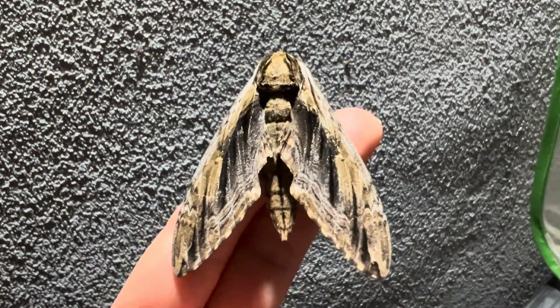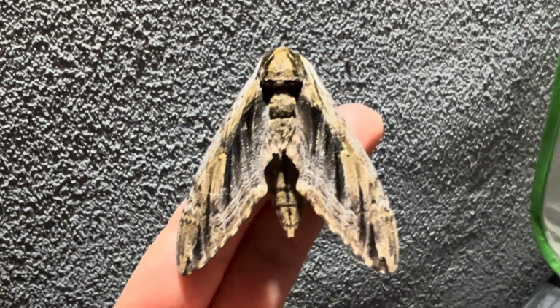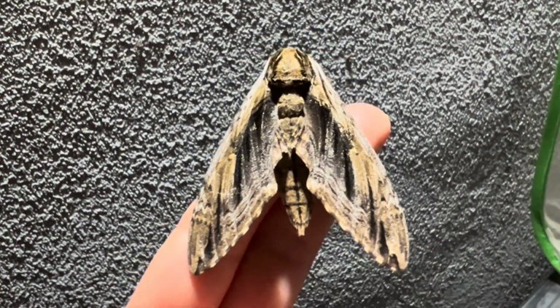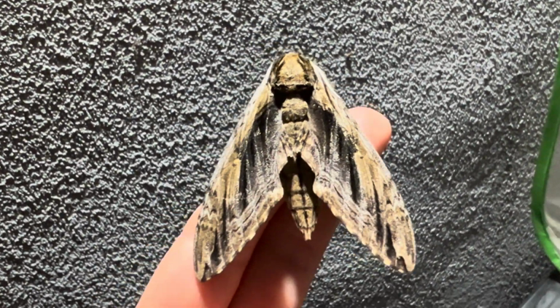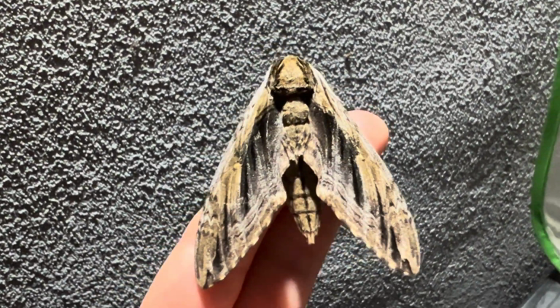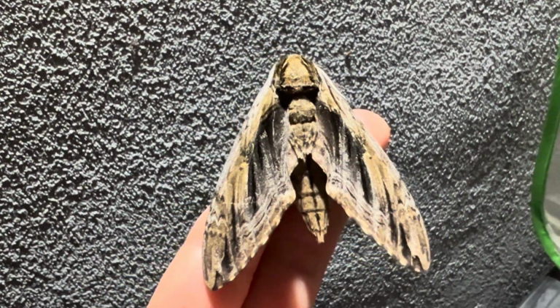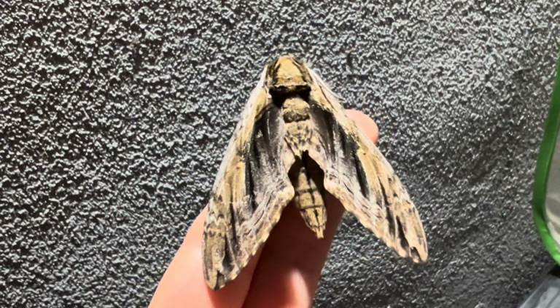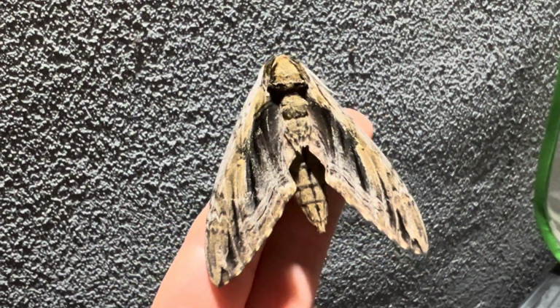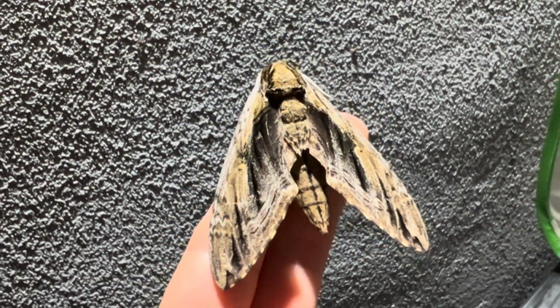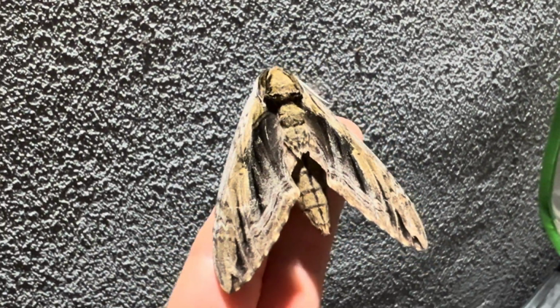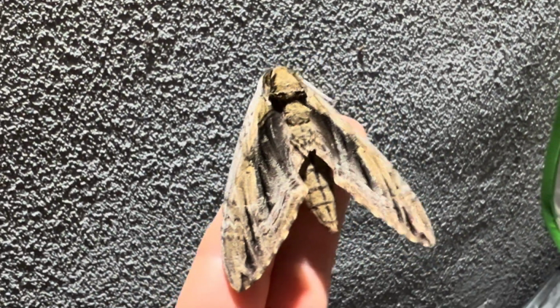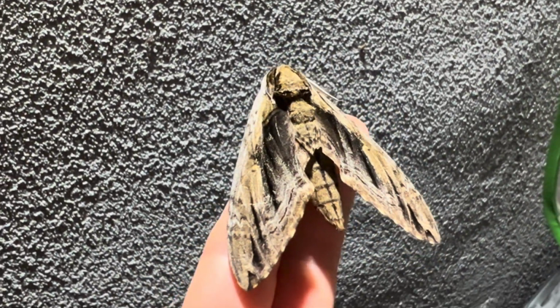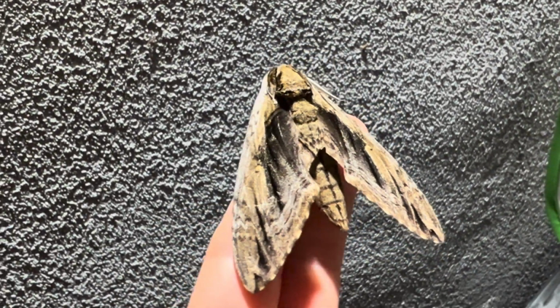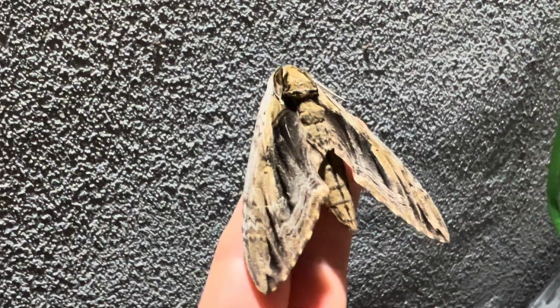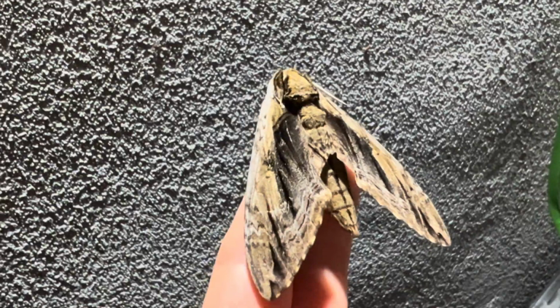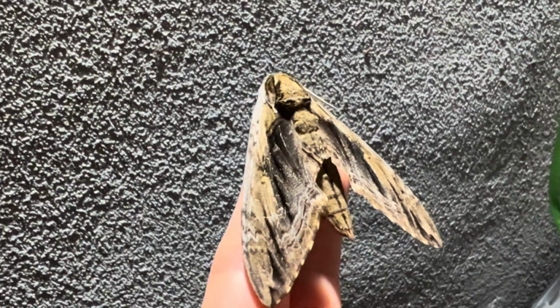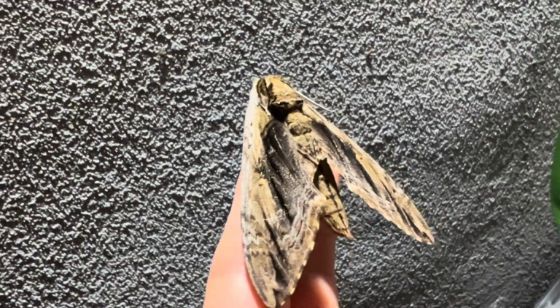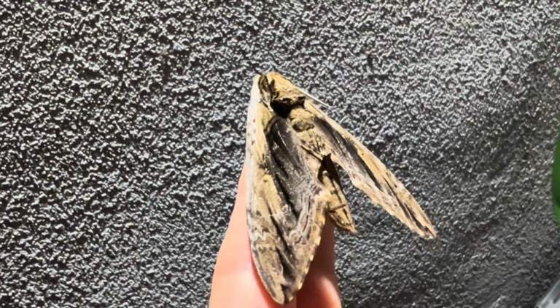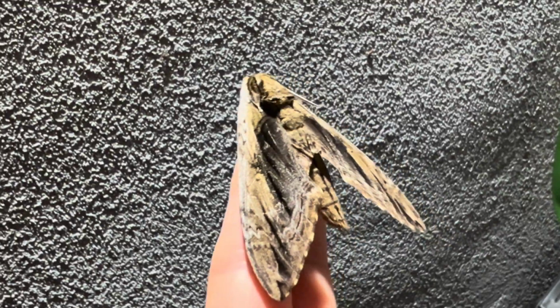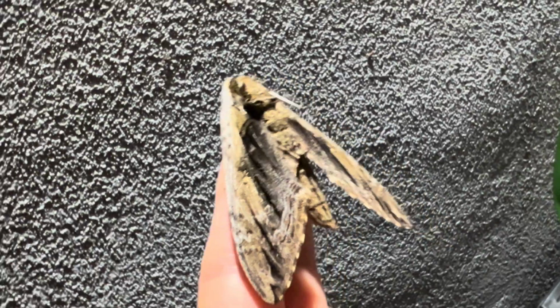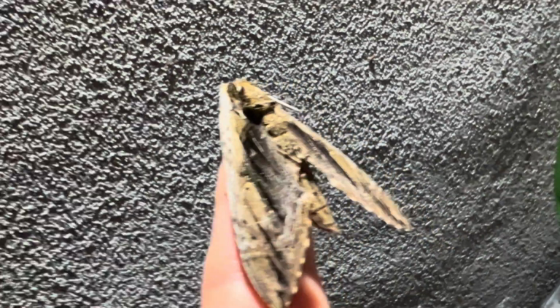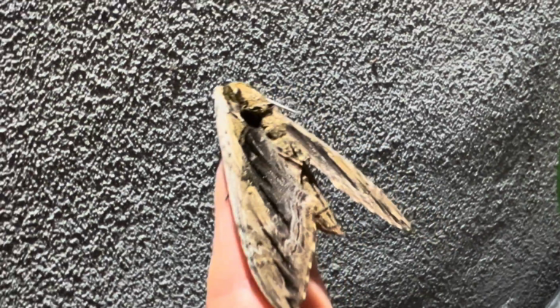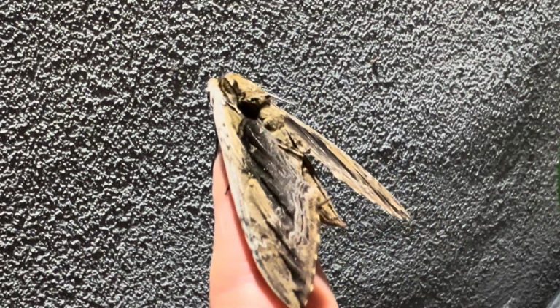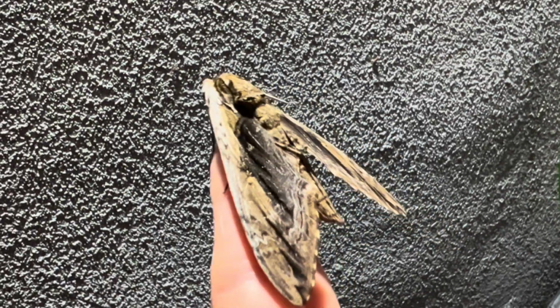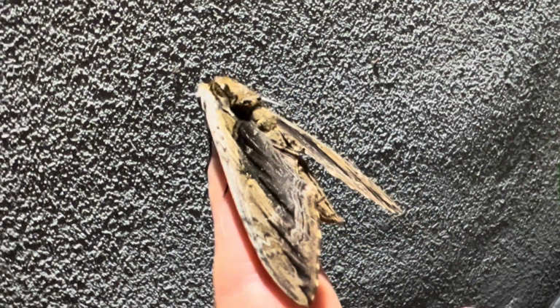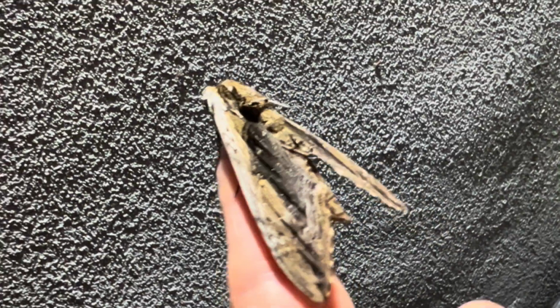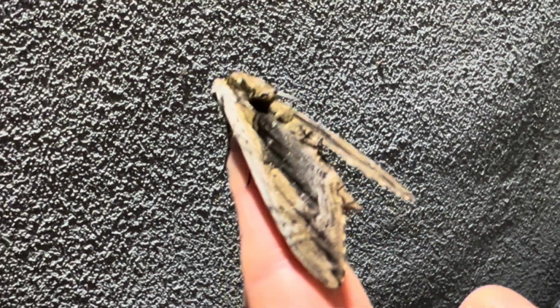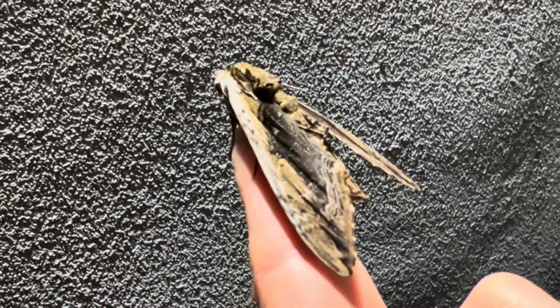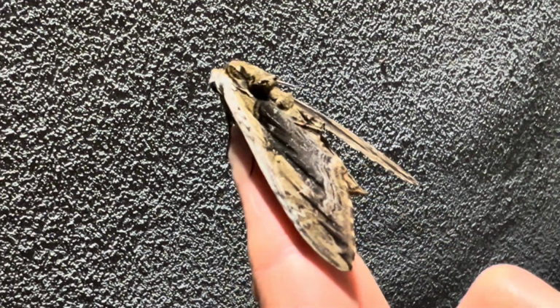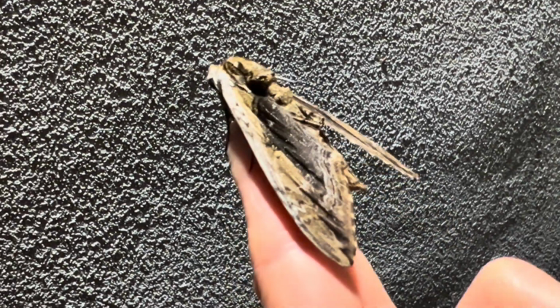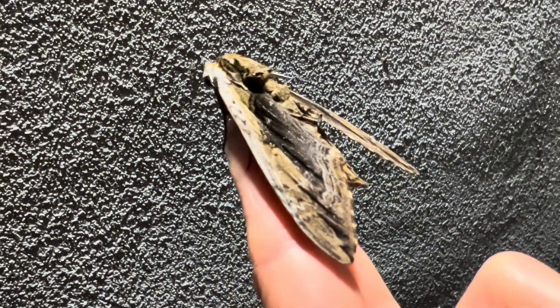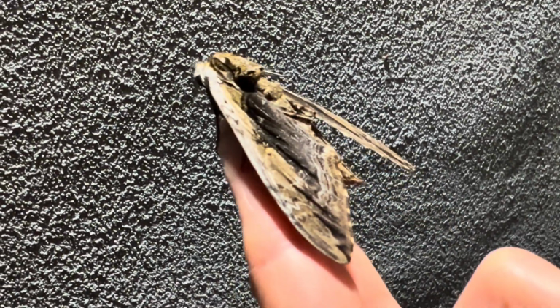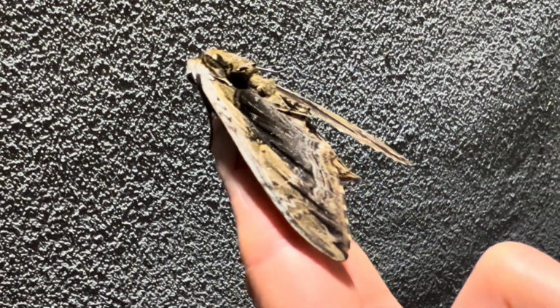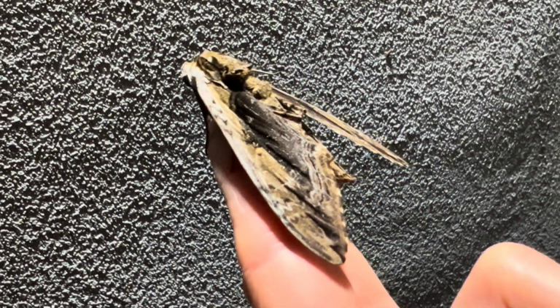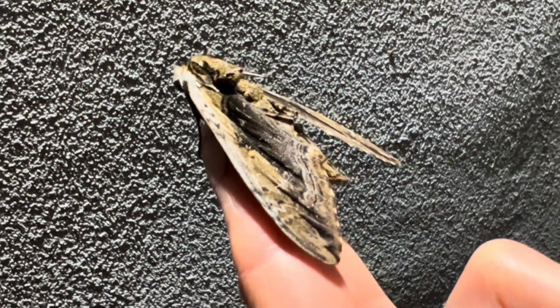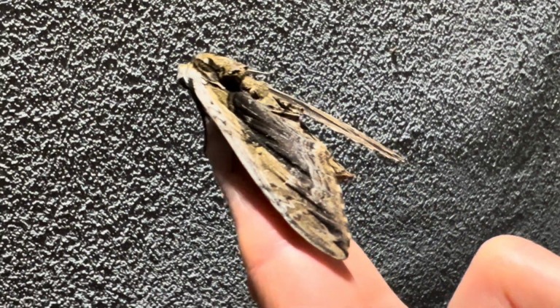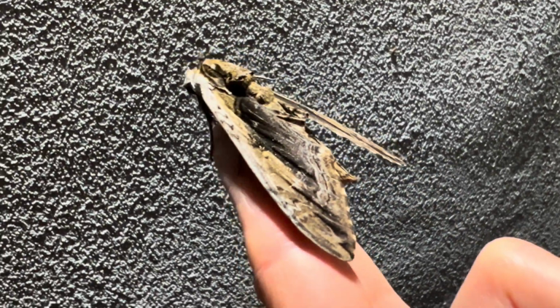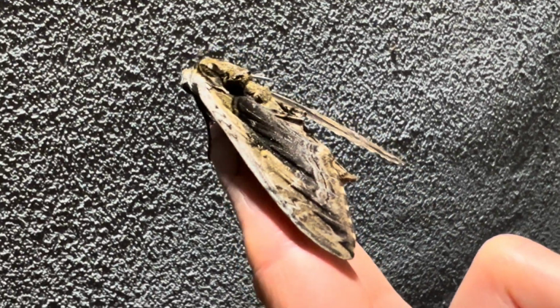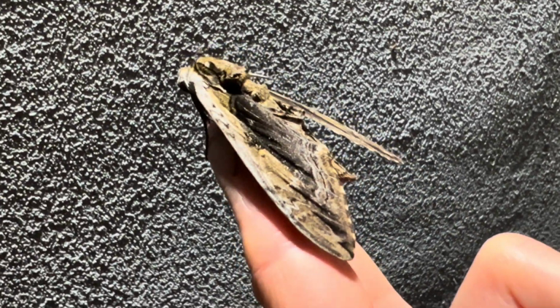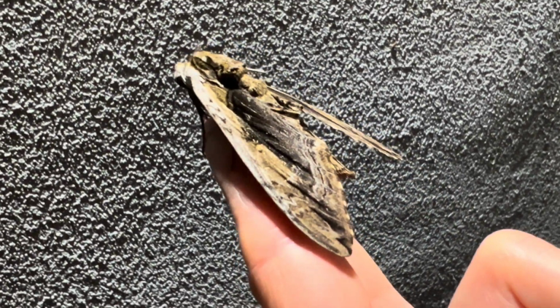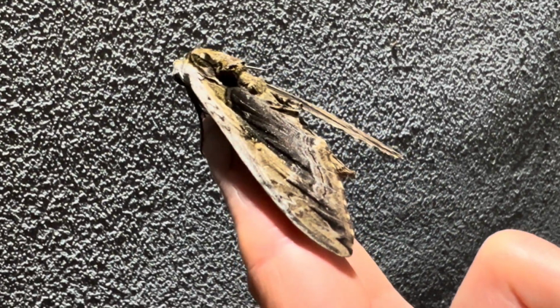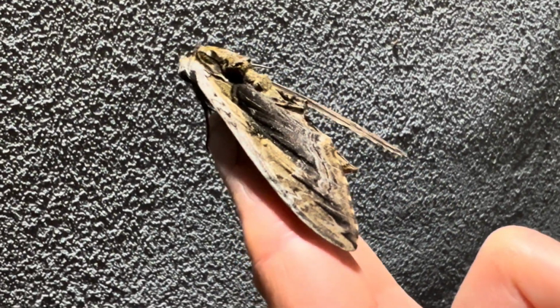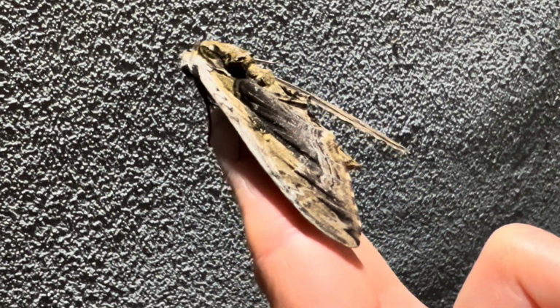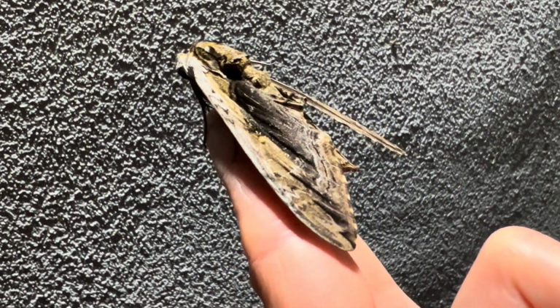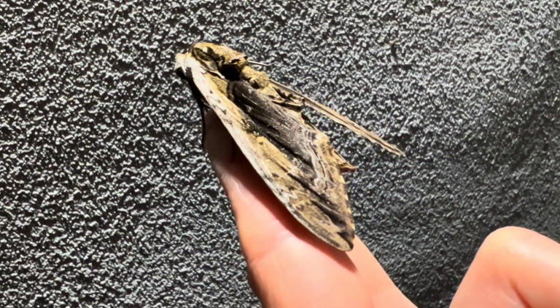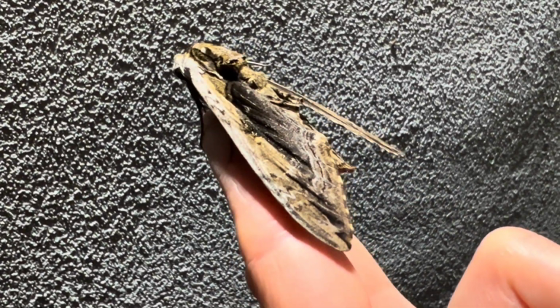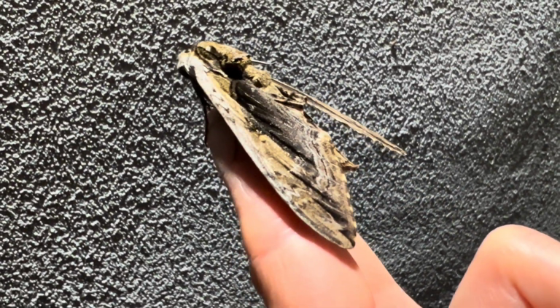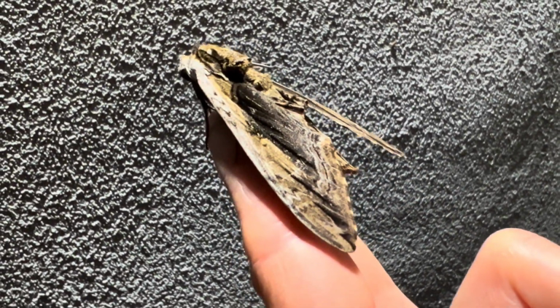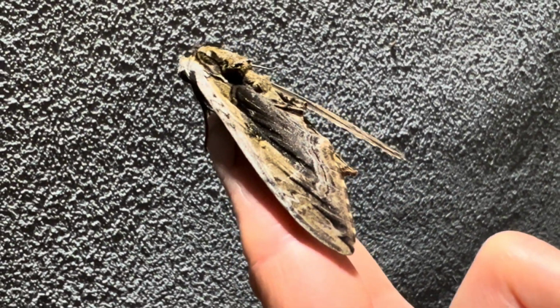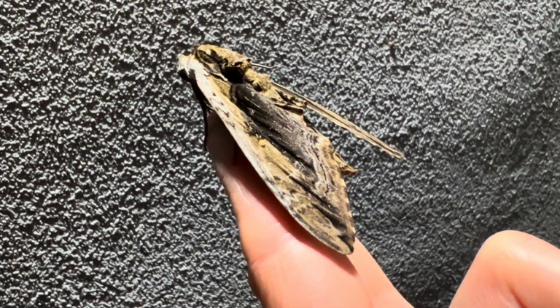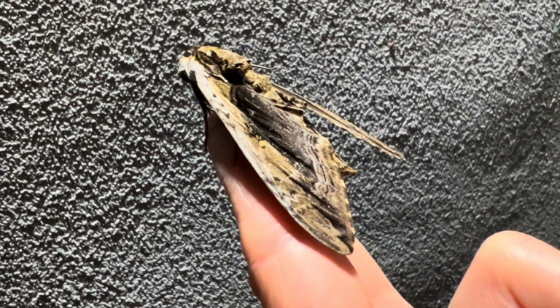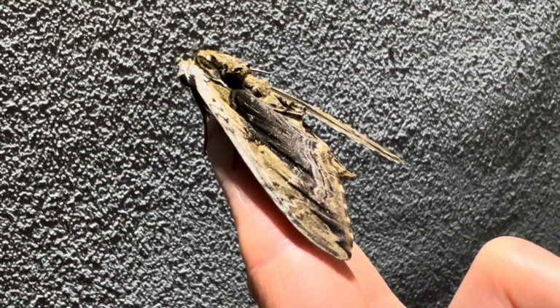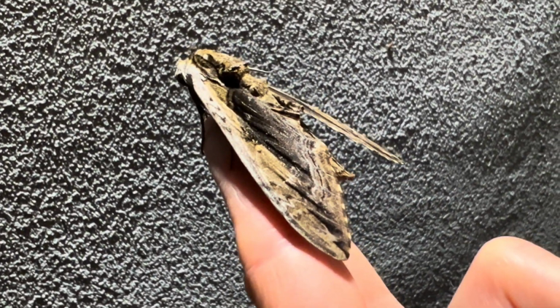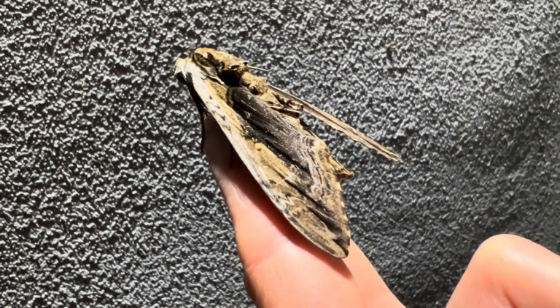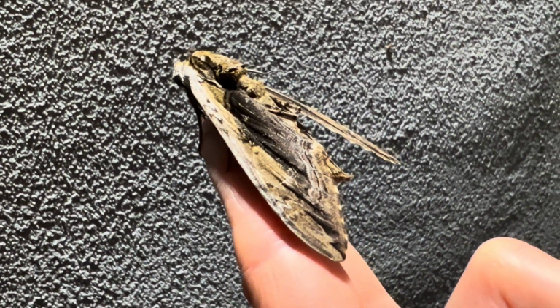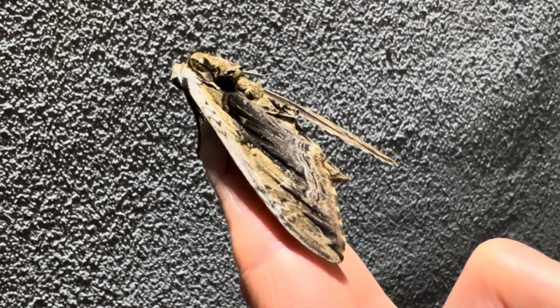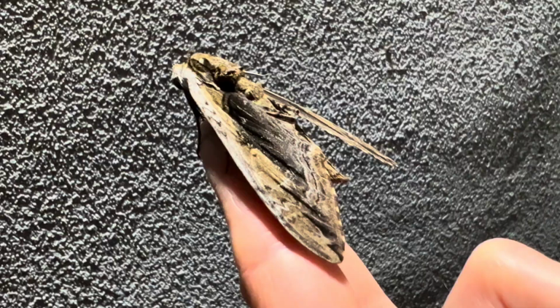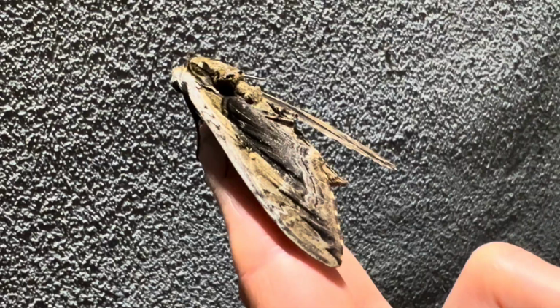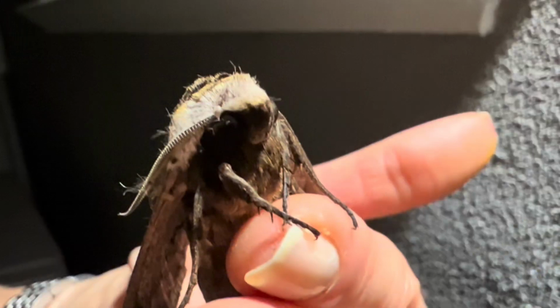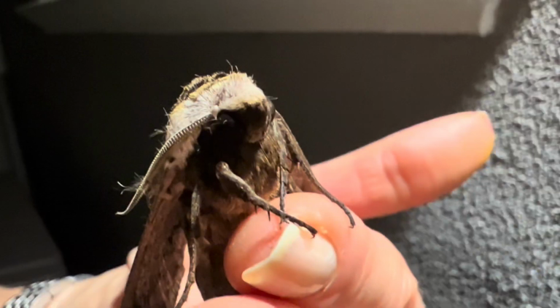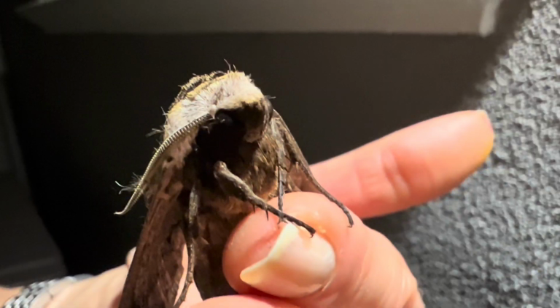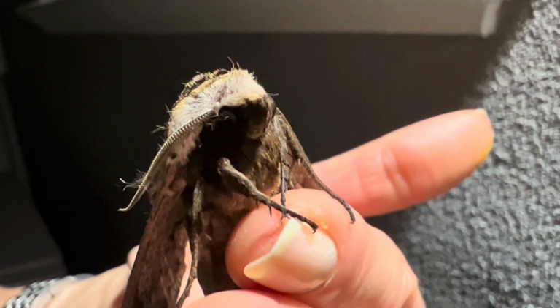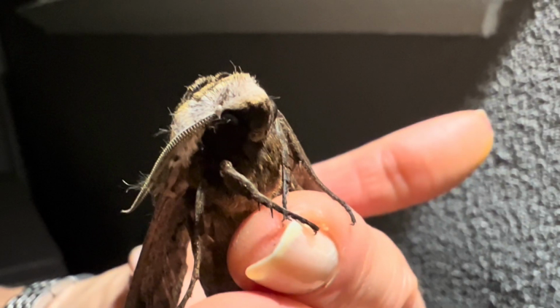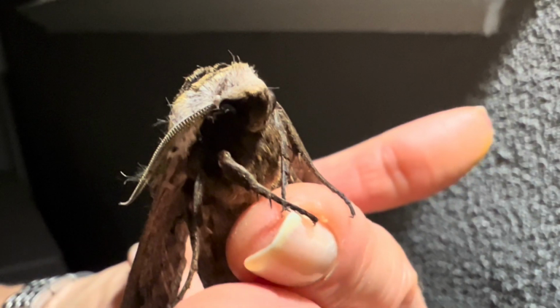The colors on this moth are quite attractive. They look as if they were painted and then flew off at high speed, streaking the wet paint down their wings.